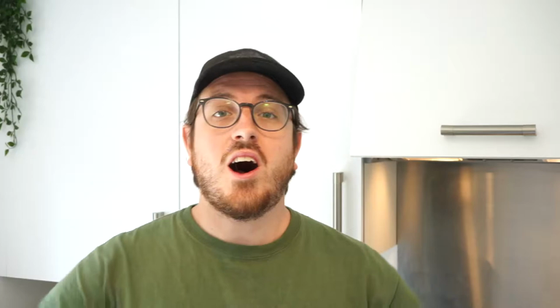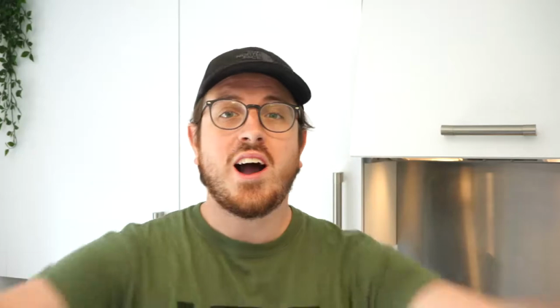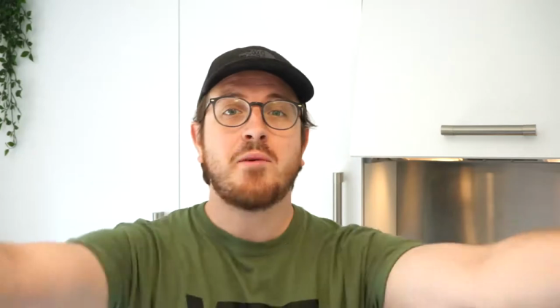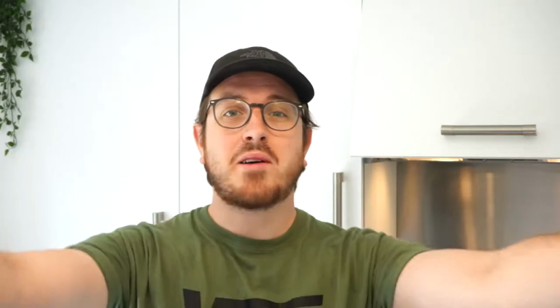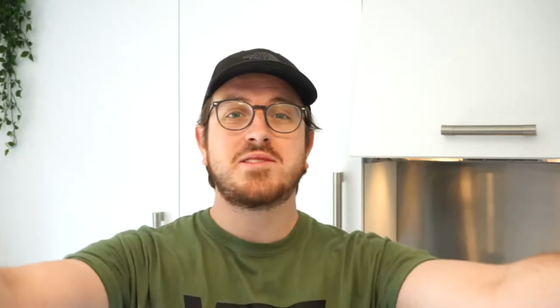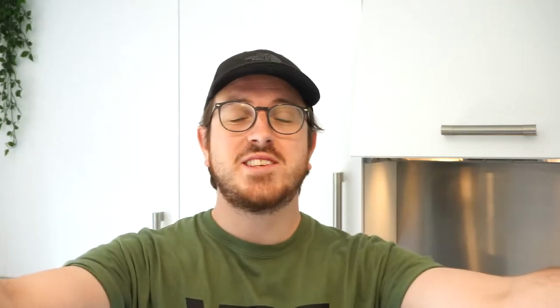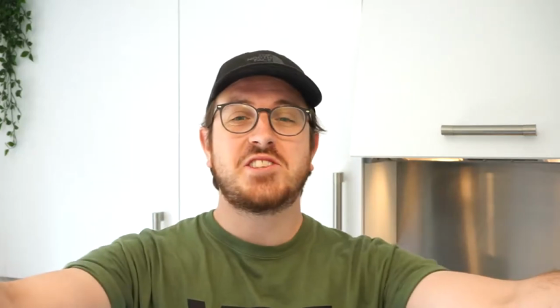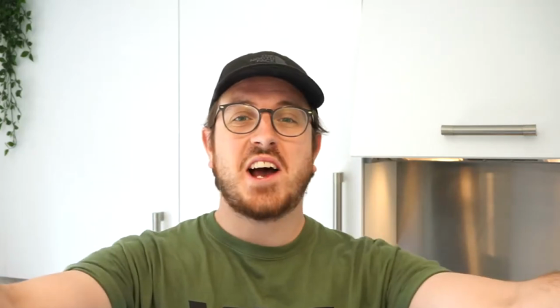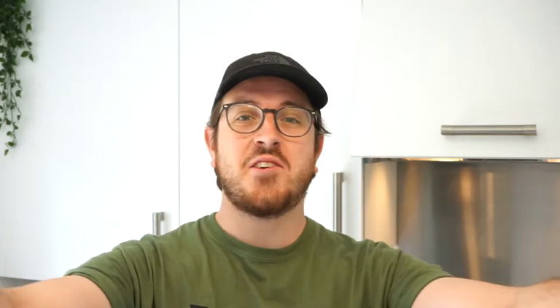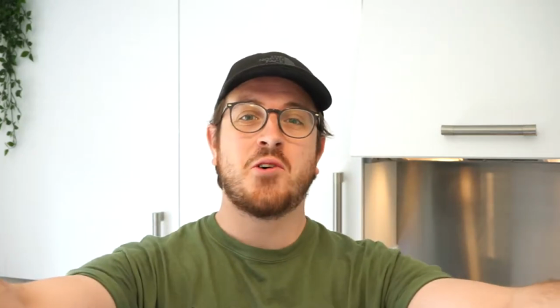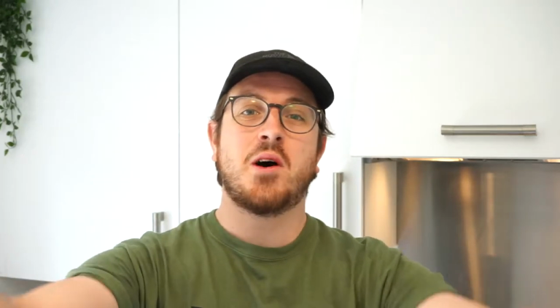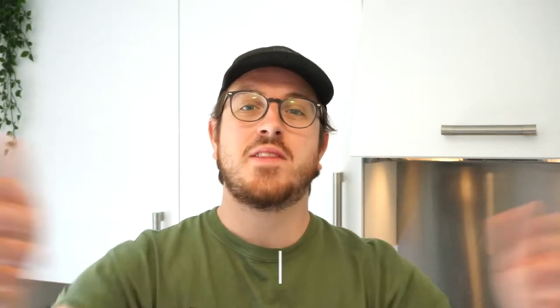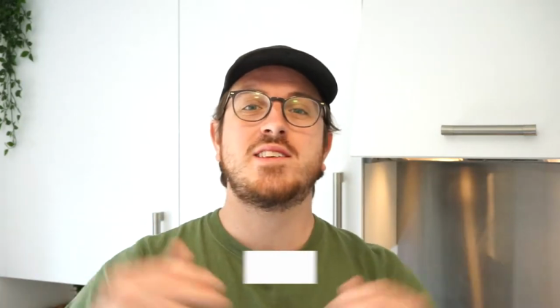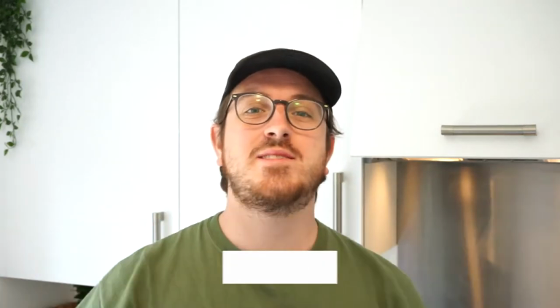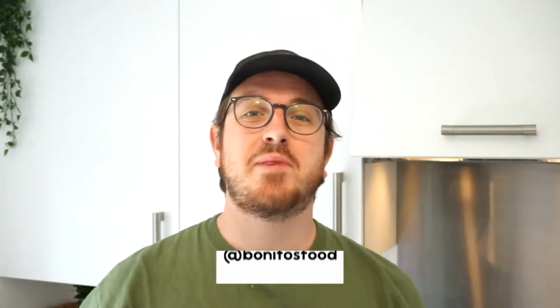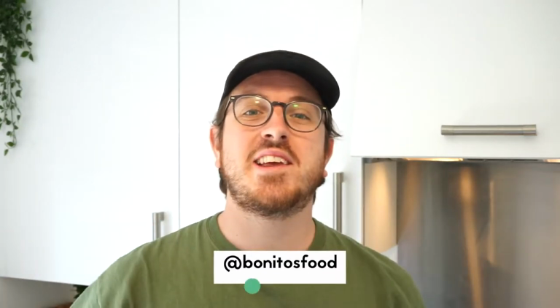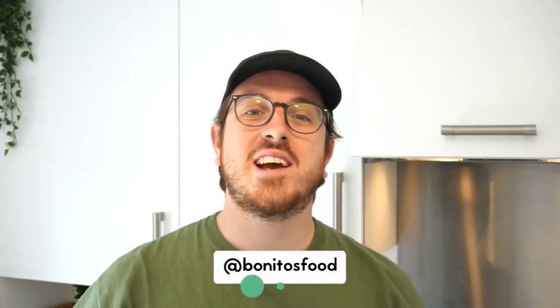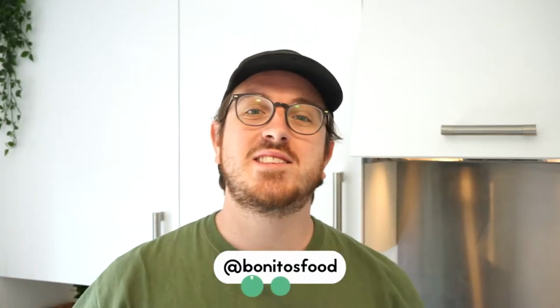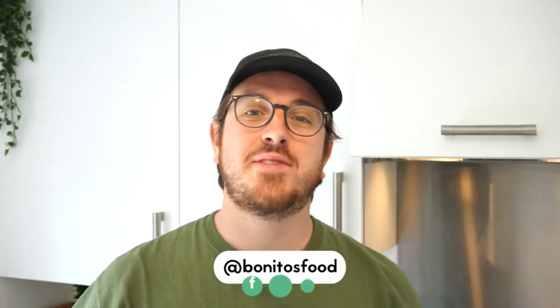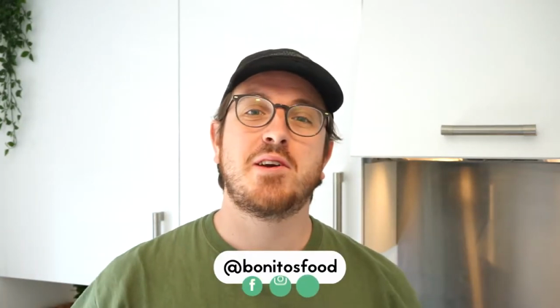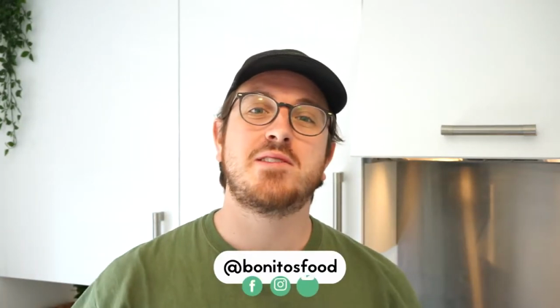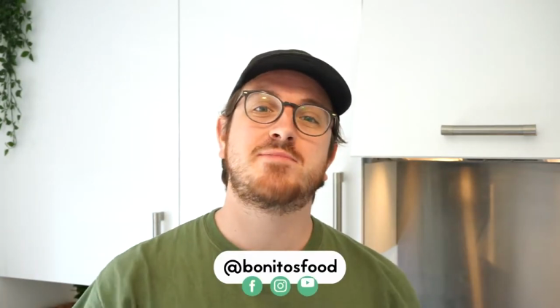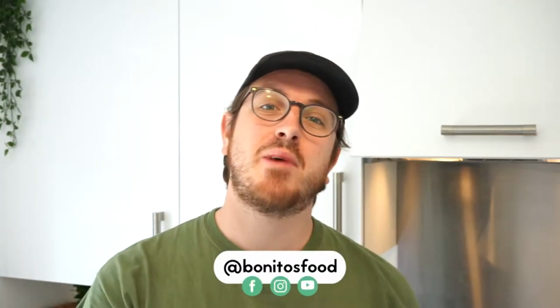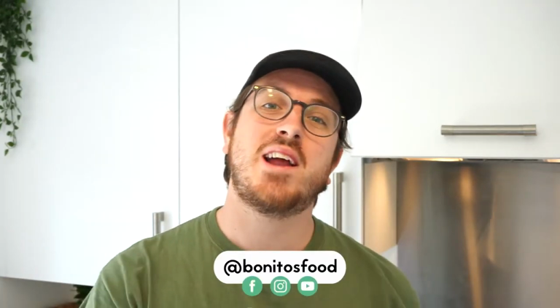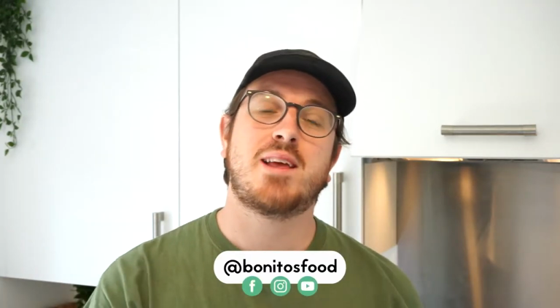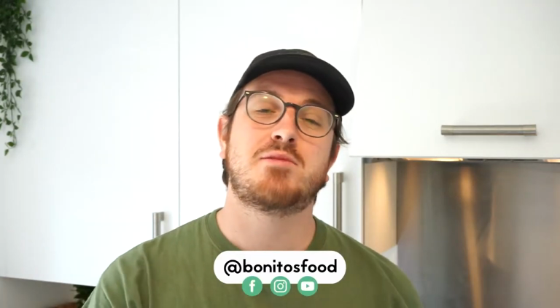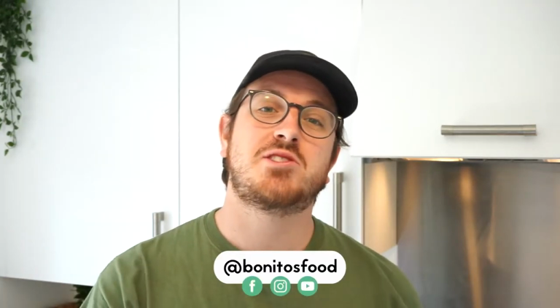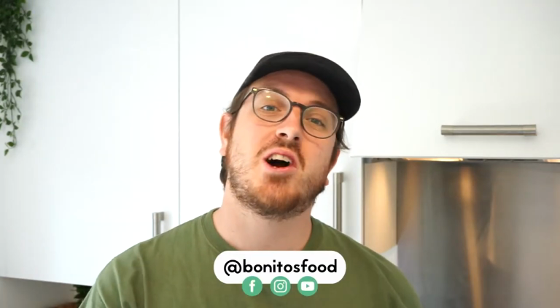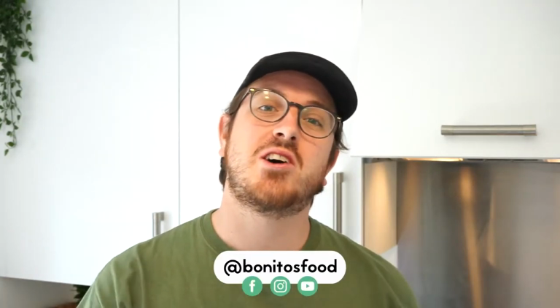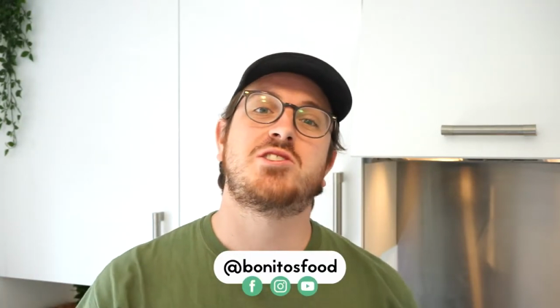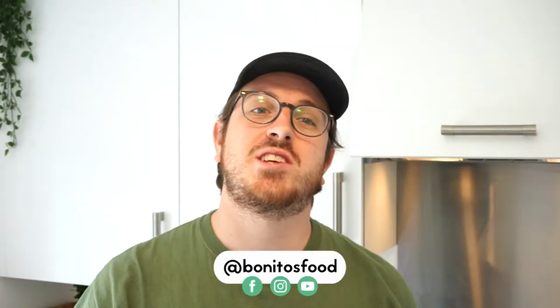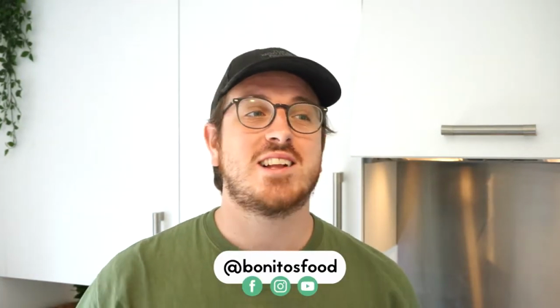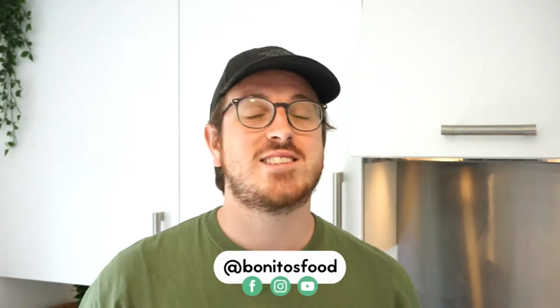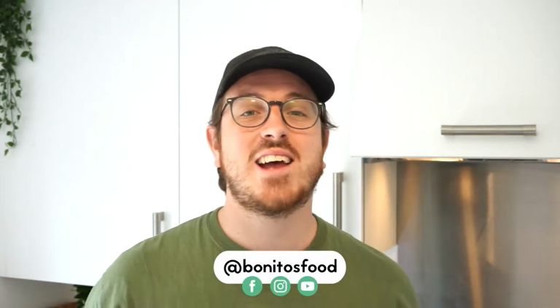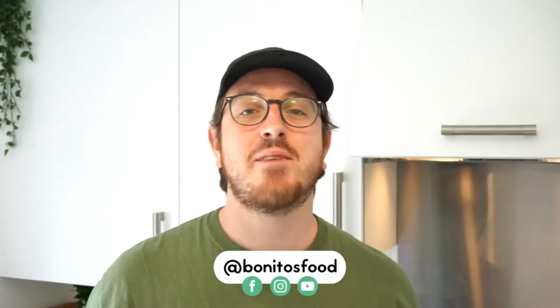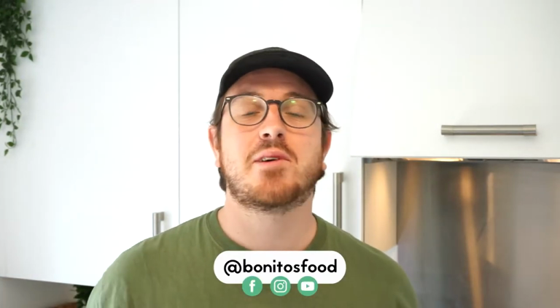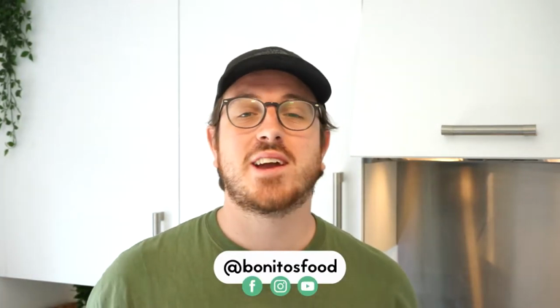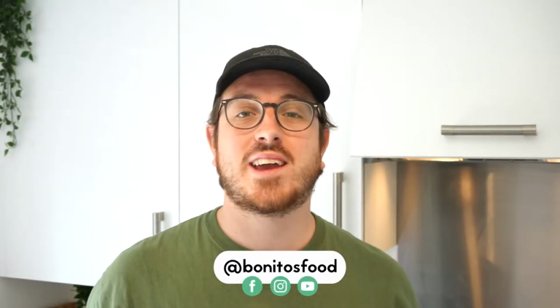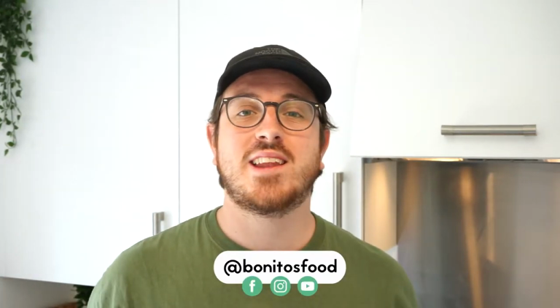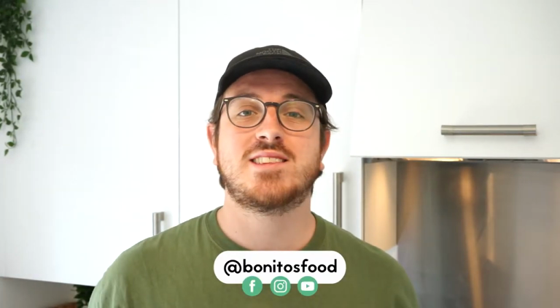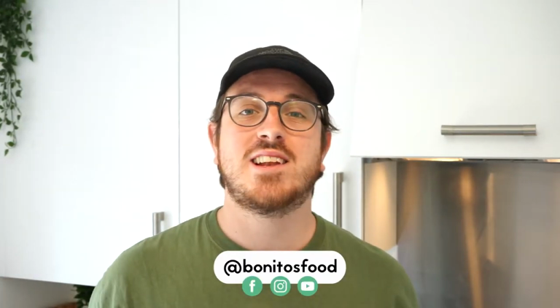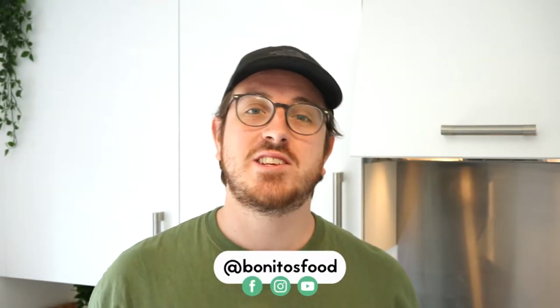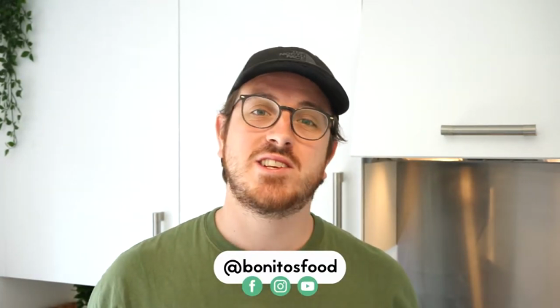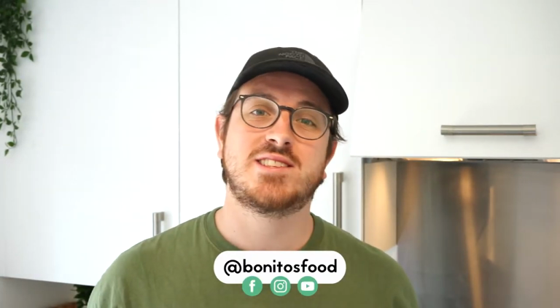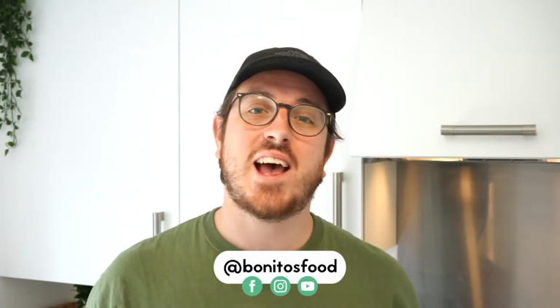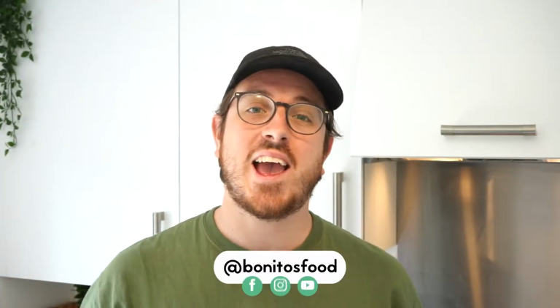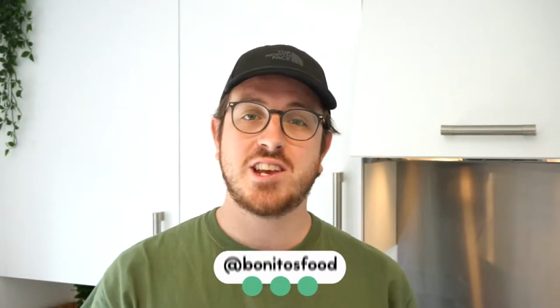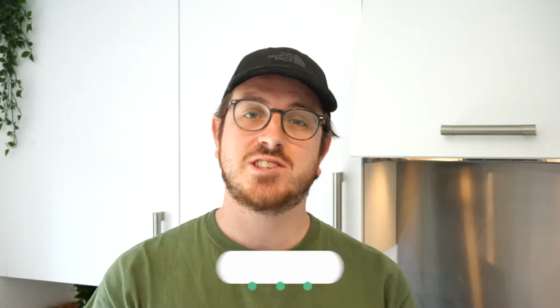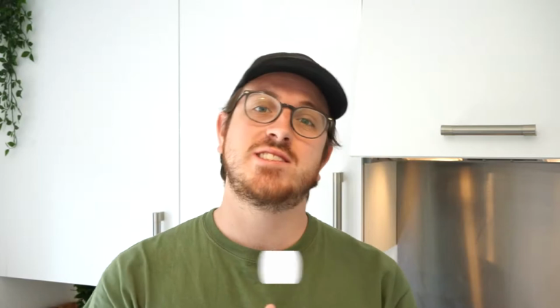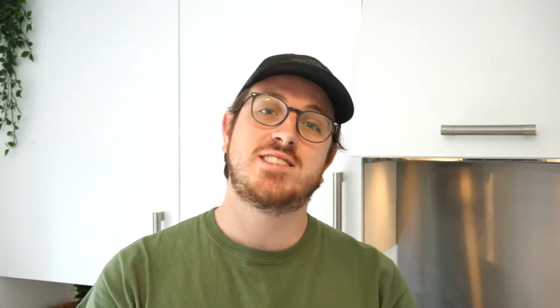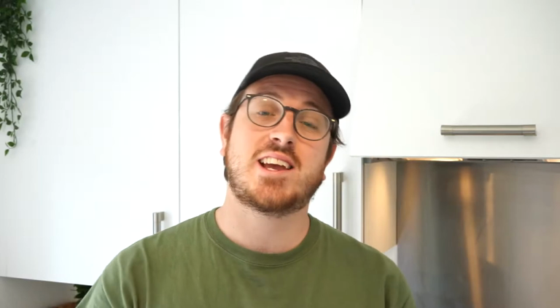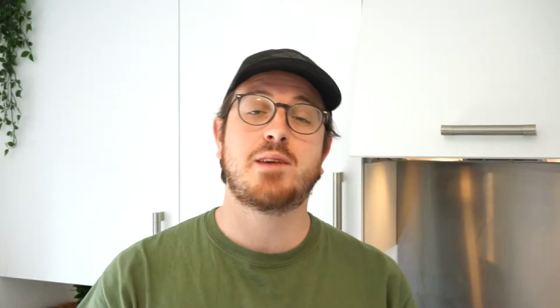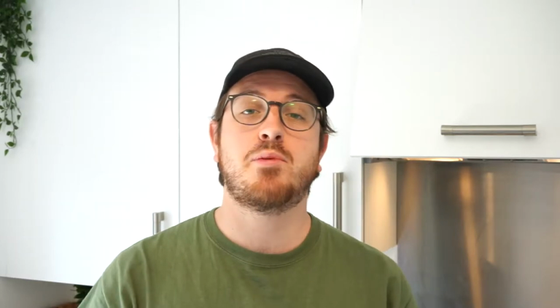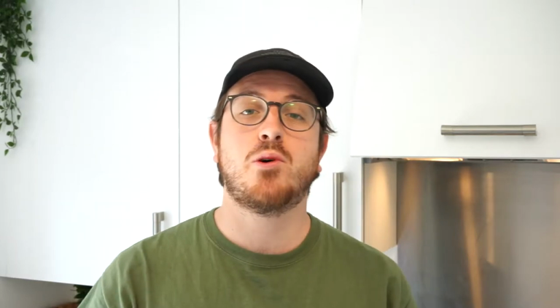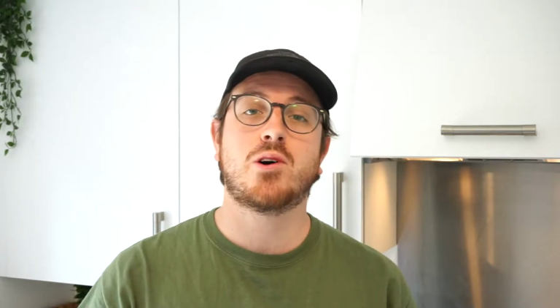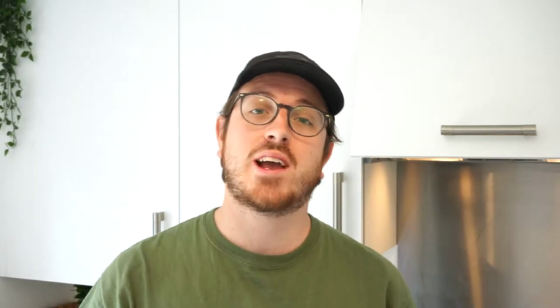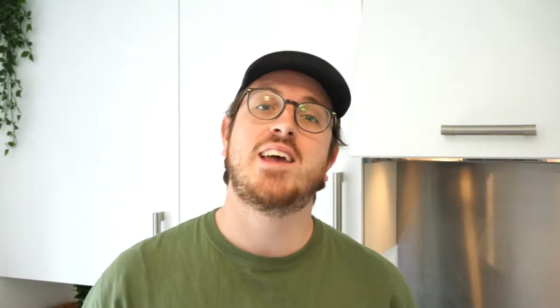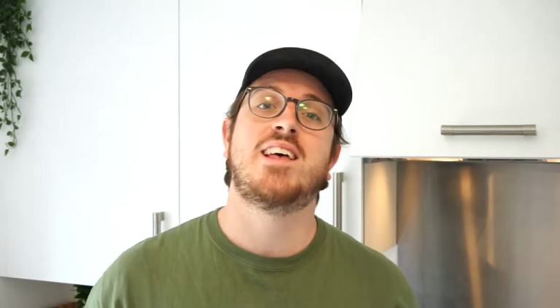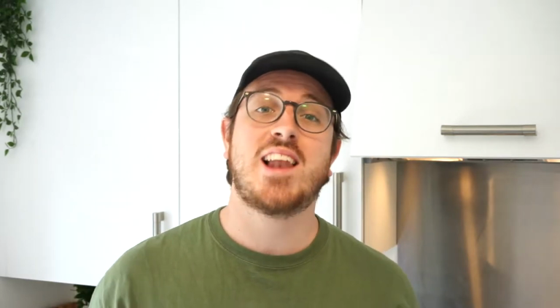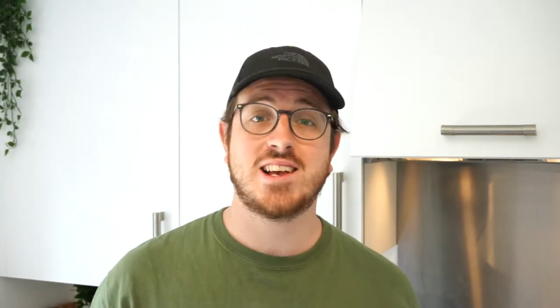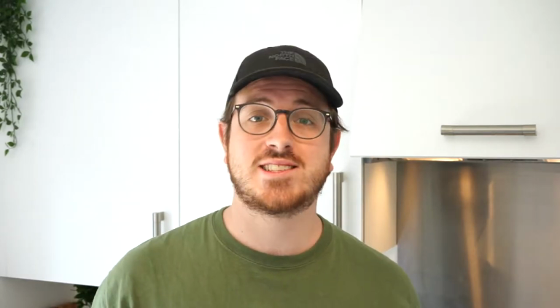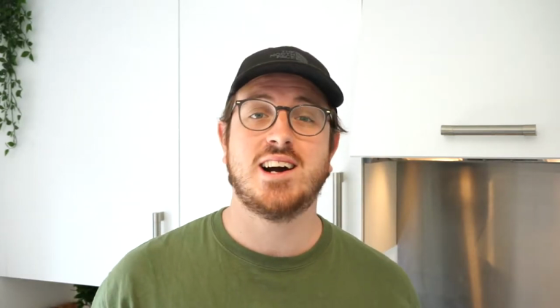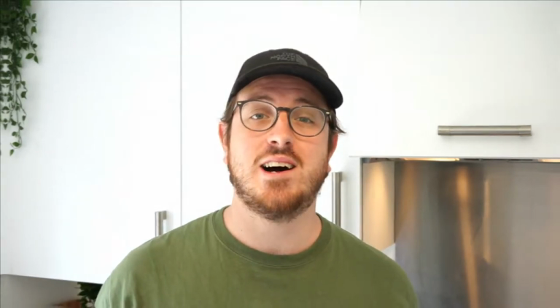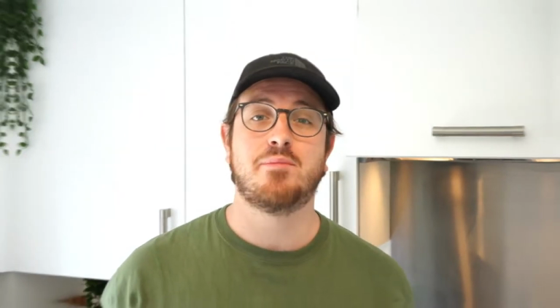Hi, welcome to the channel. This is Benito's Foods, my name's Josh, and today we're cooking a delicious Asian sticky pork in the lettuce cup.